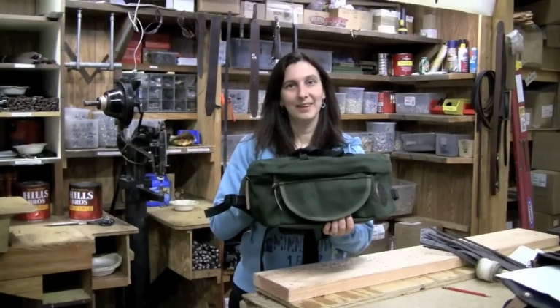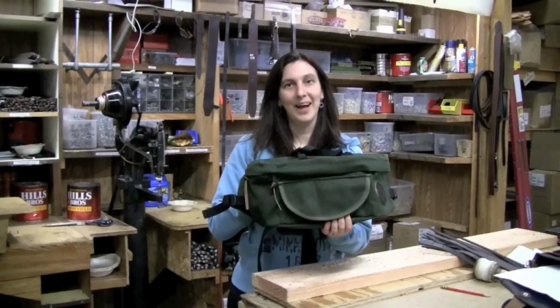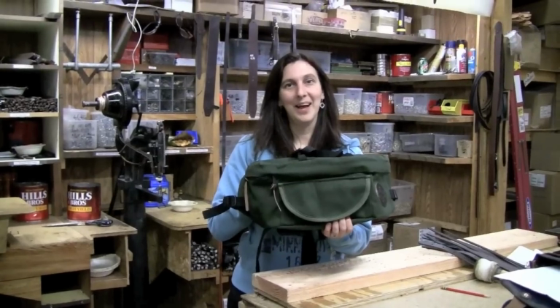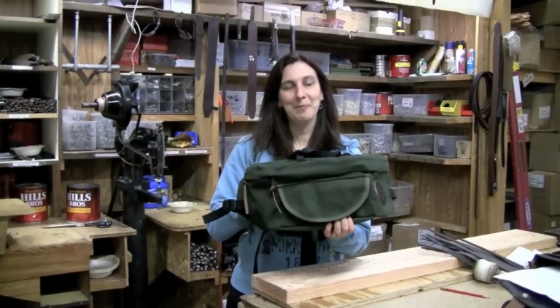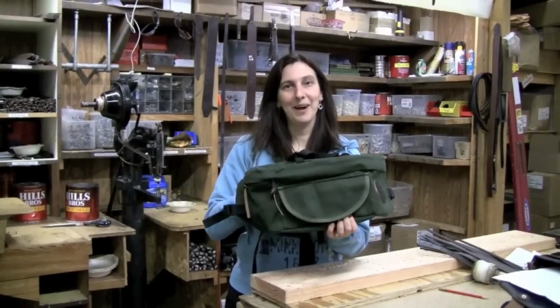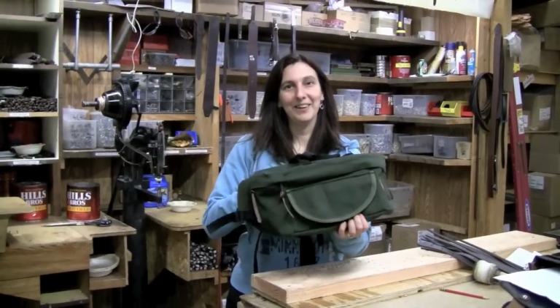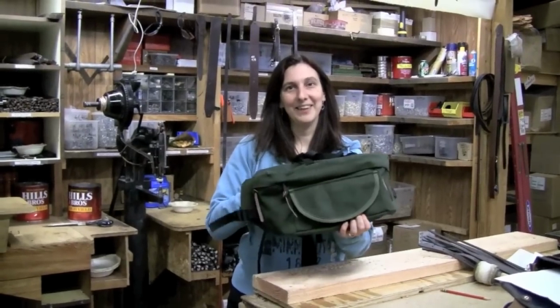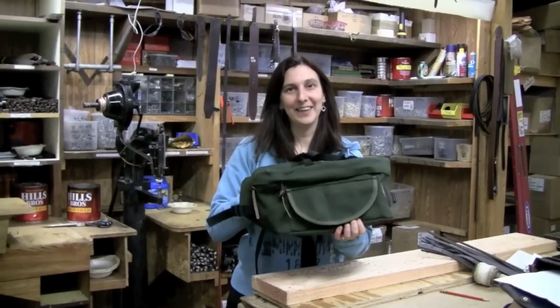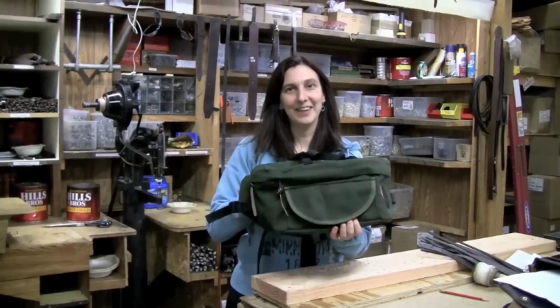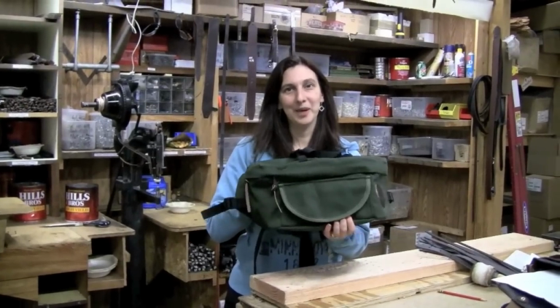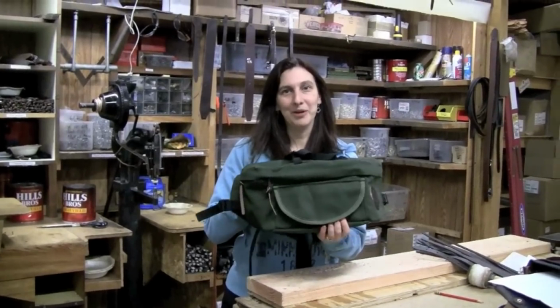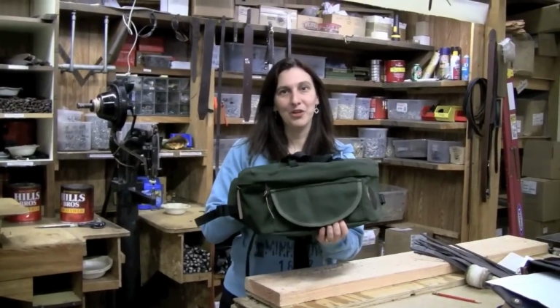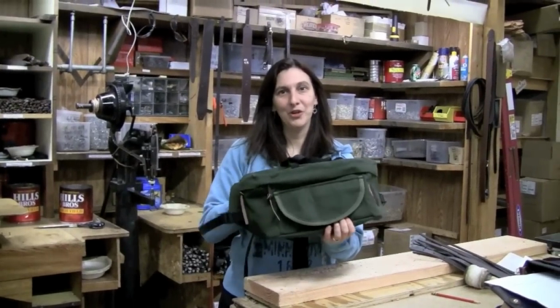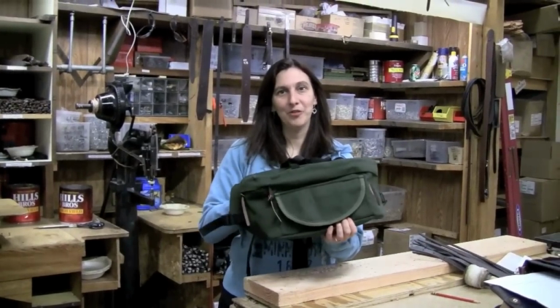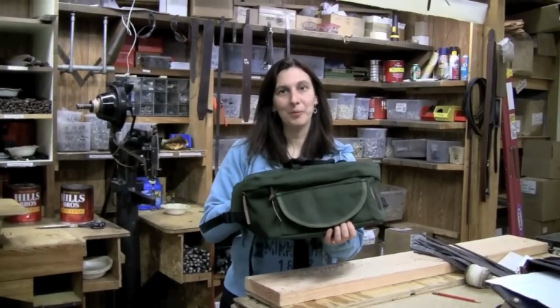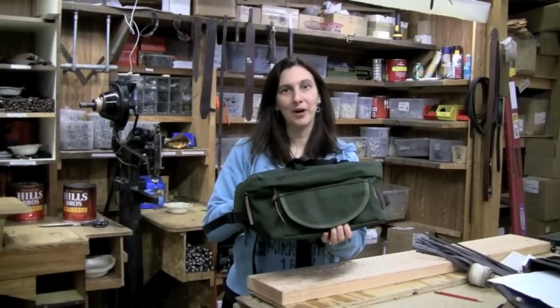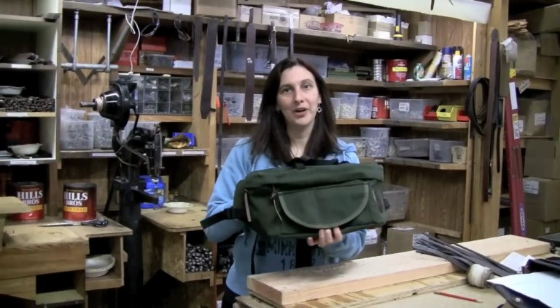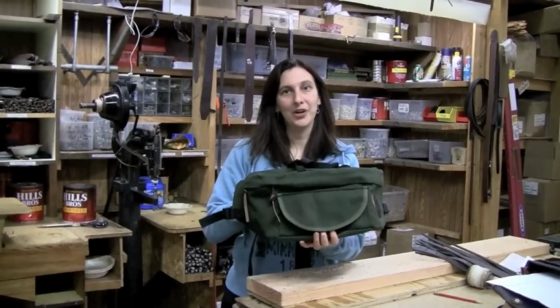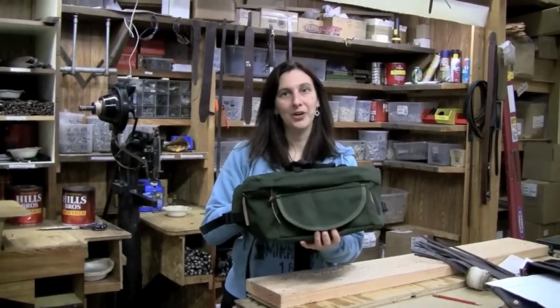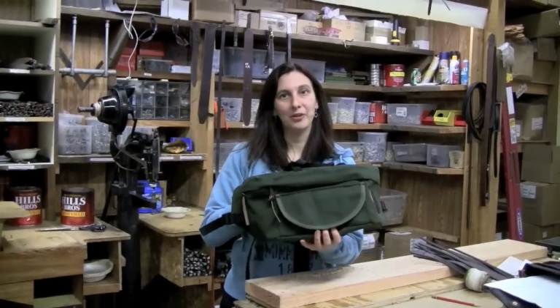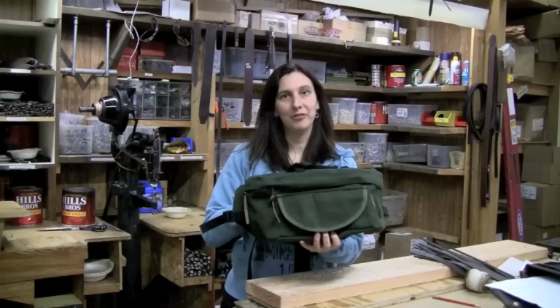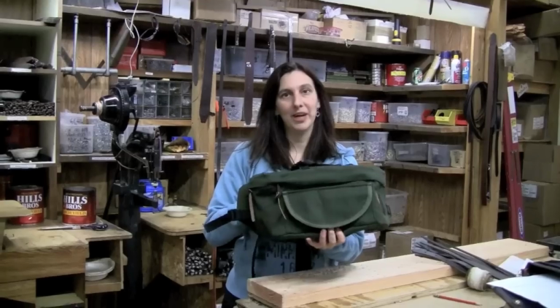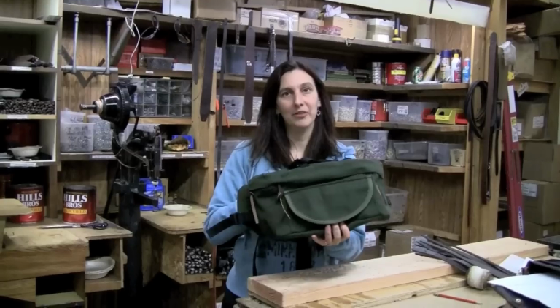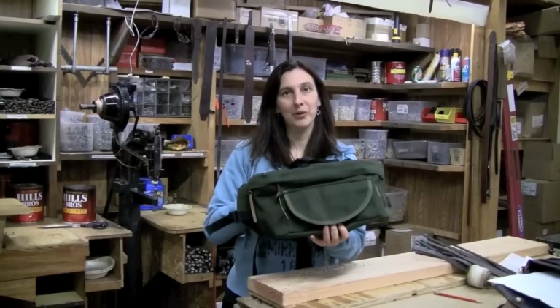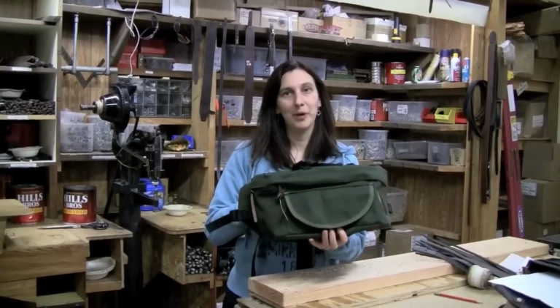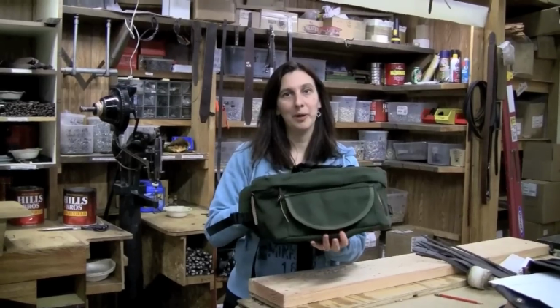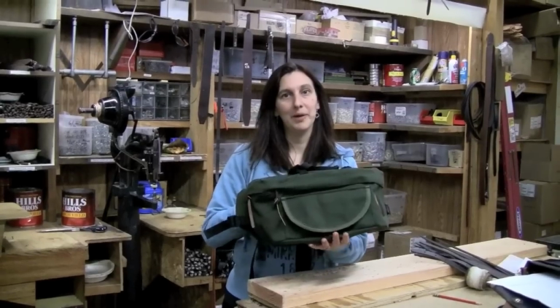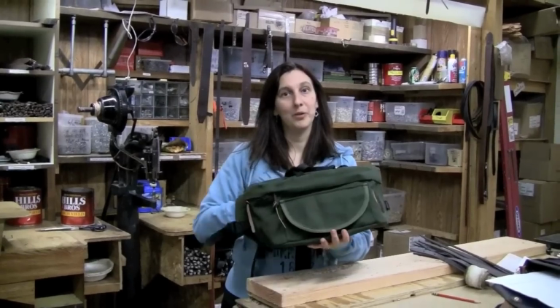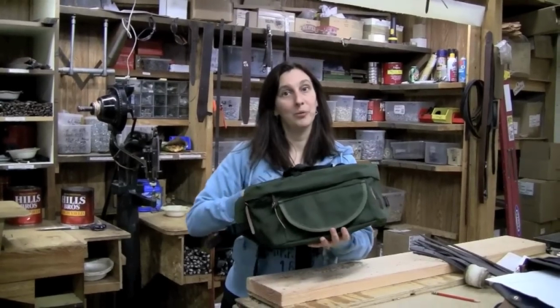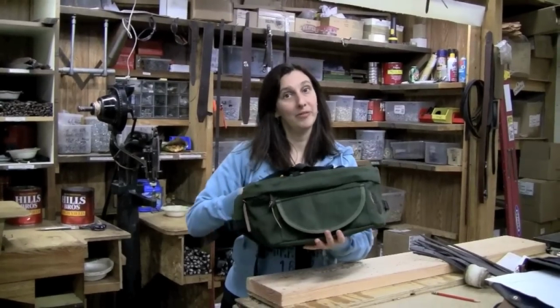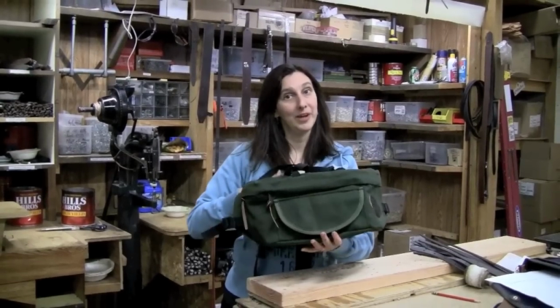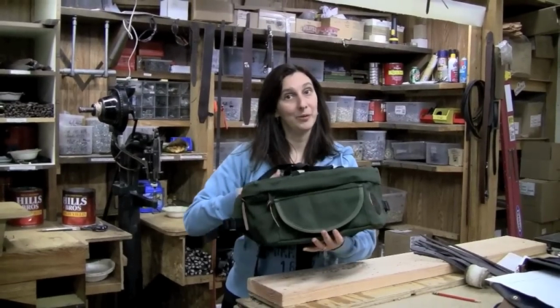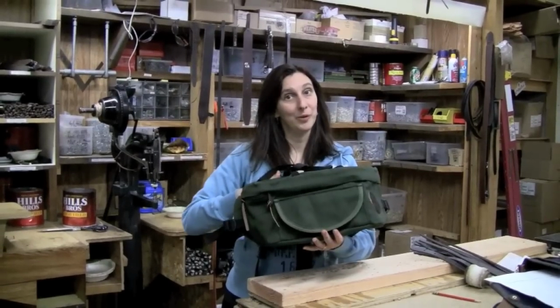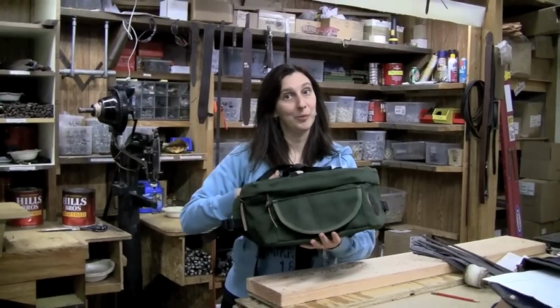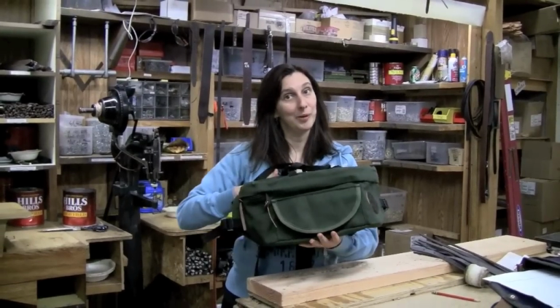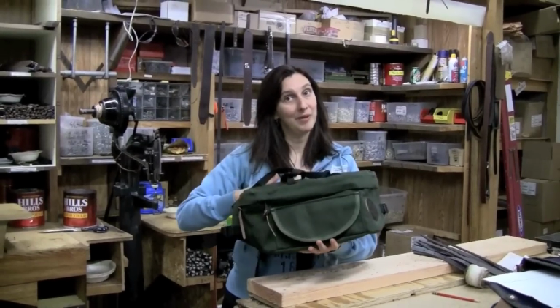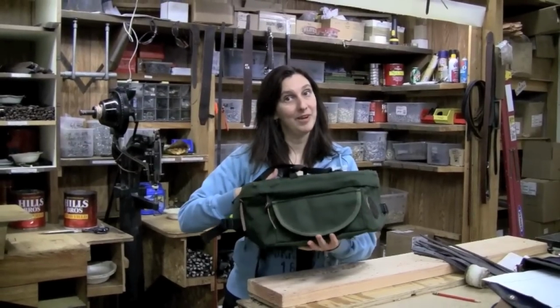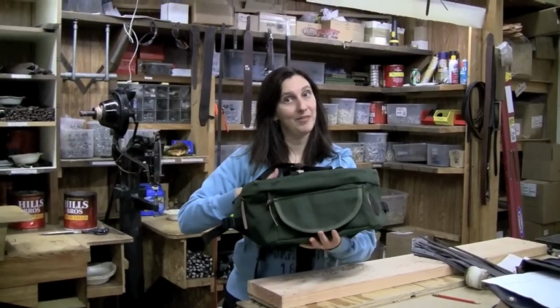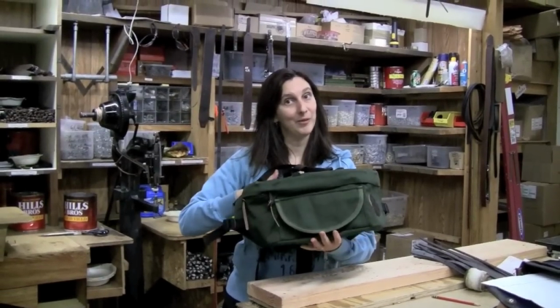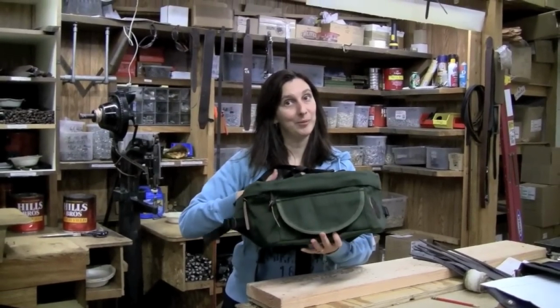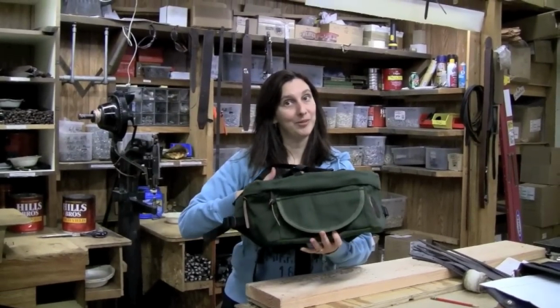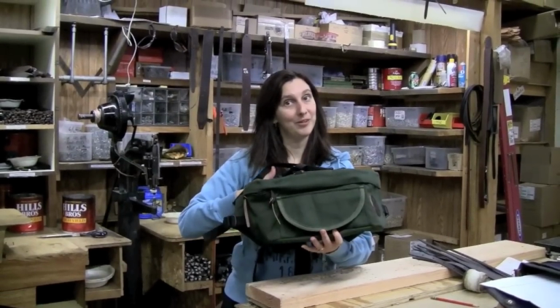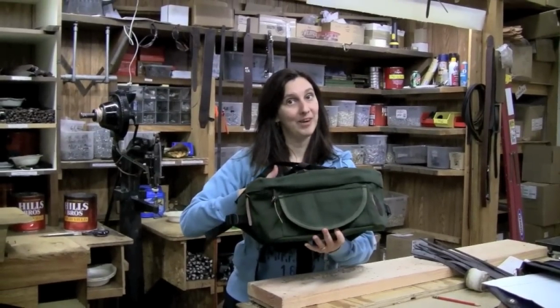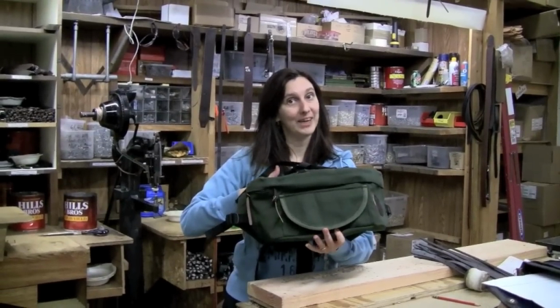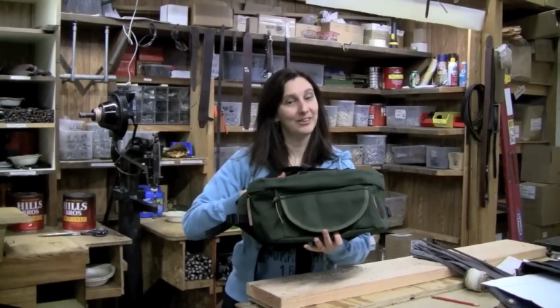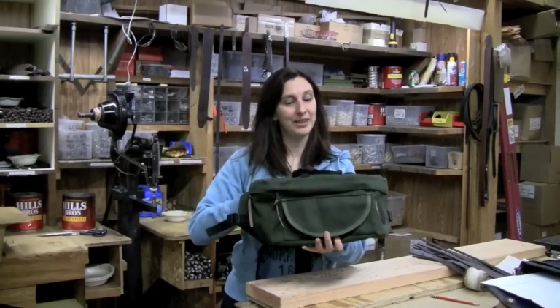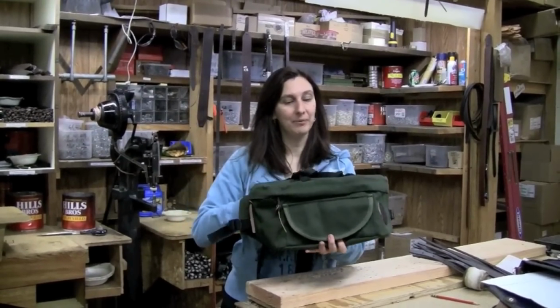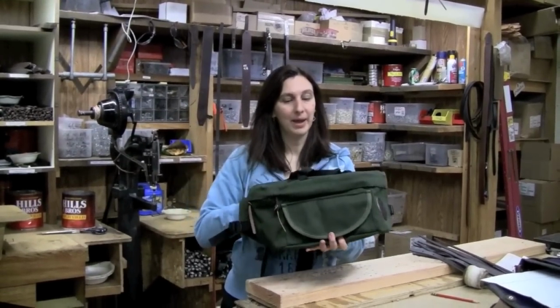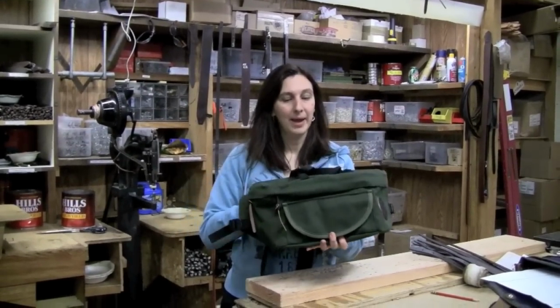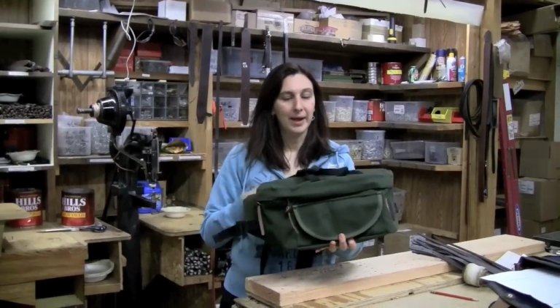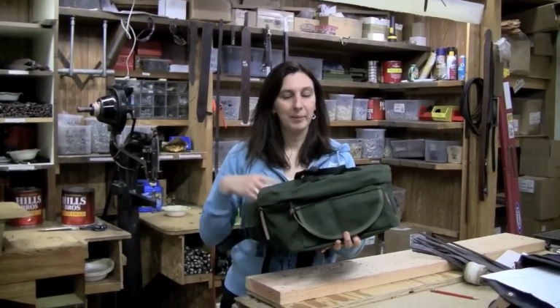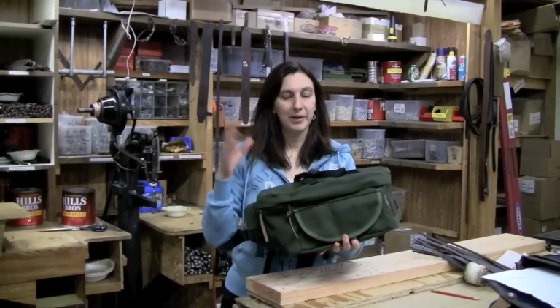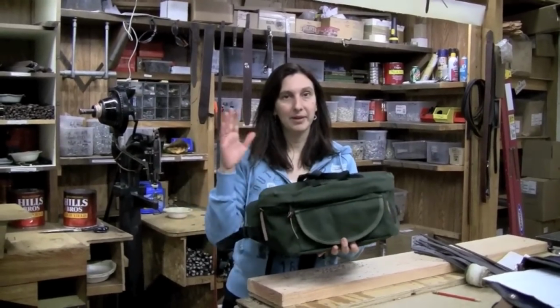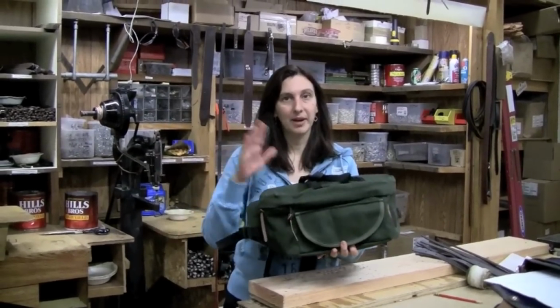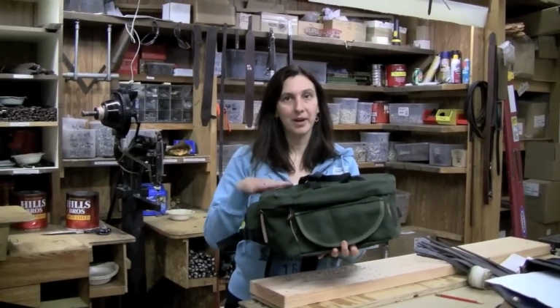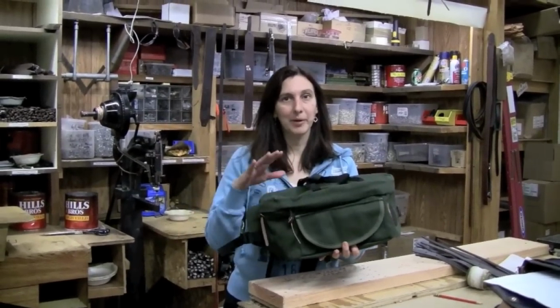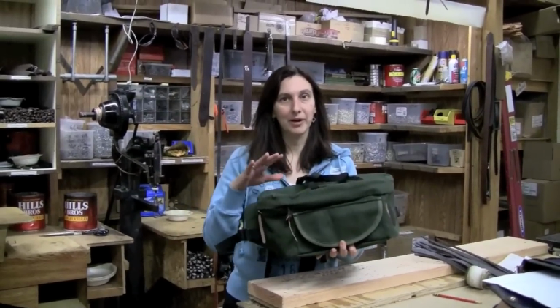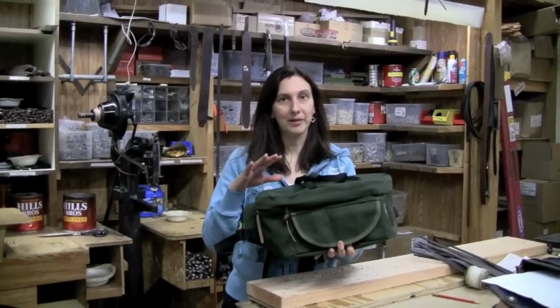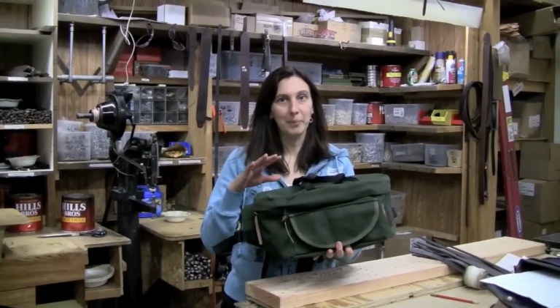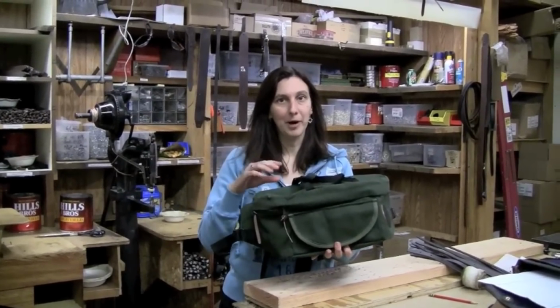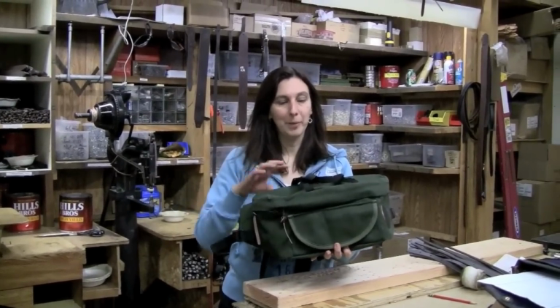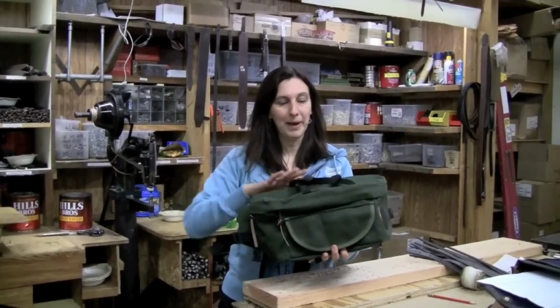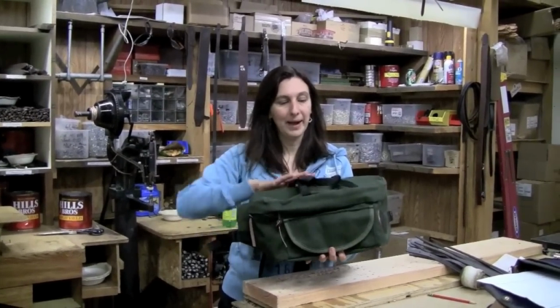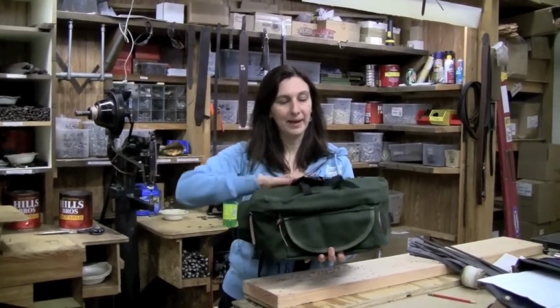Hi, I'm Molly again, coming to you from our 100-year-old factory where I'm in the riveting room, one of my favorite rooms in the factory, and I'm here to talk about our lumbar pack.